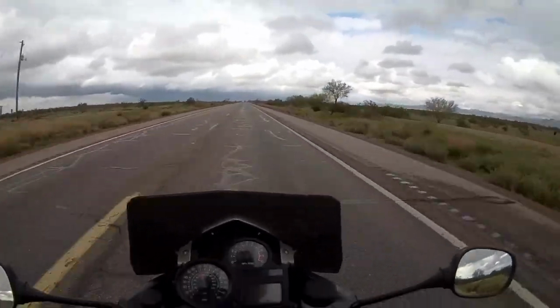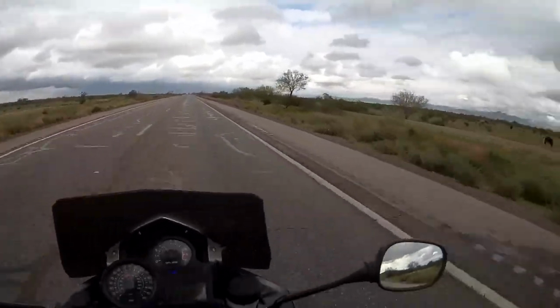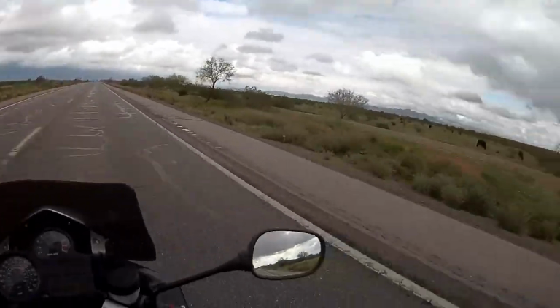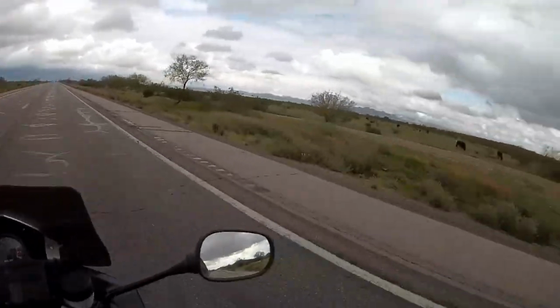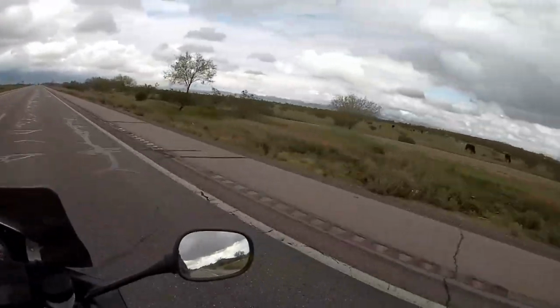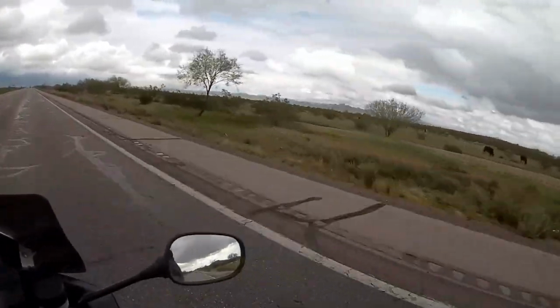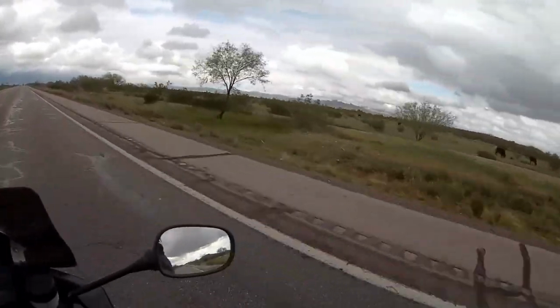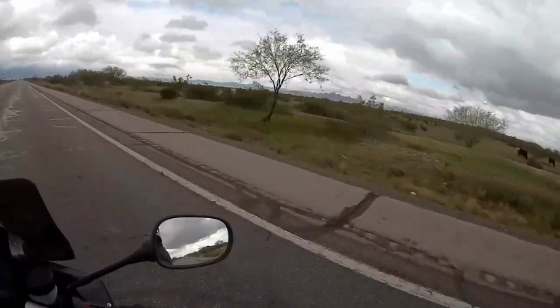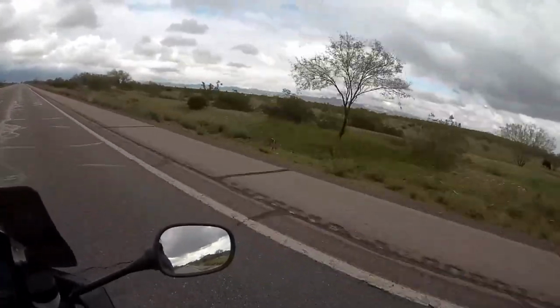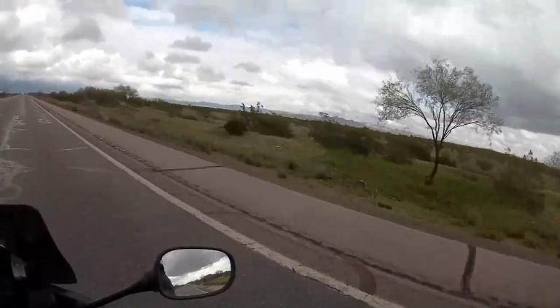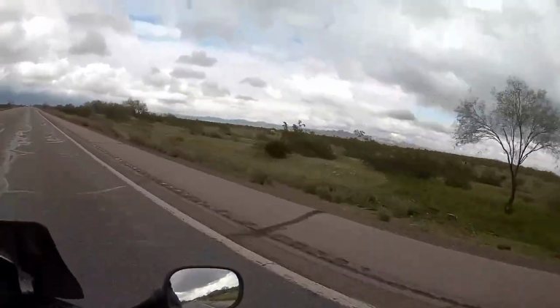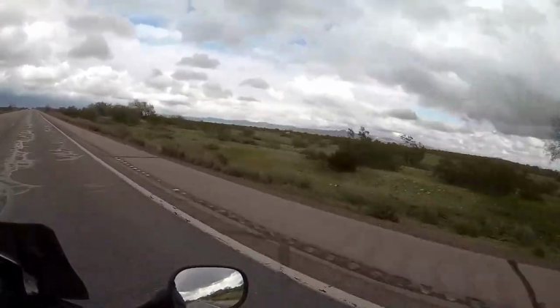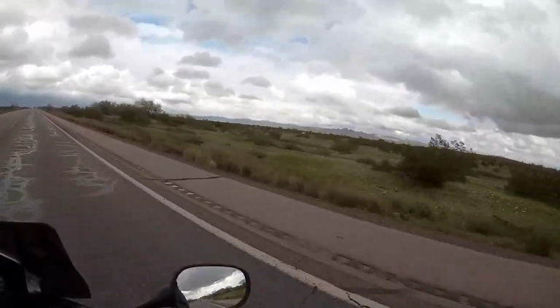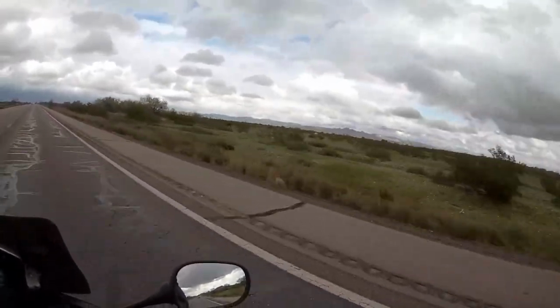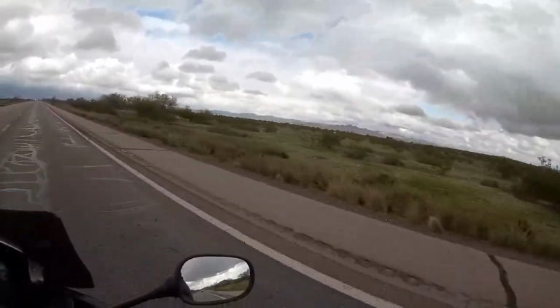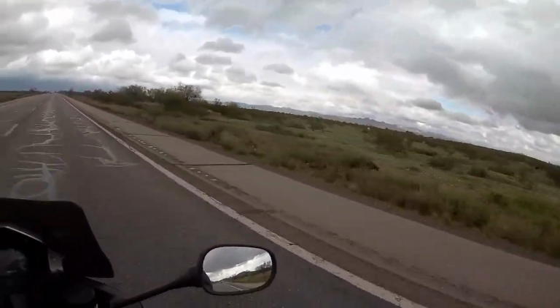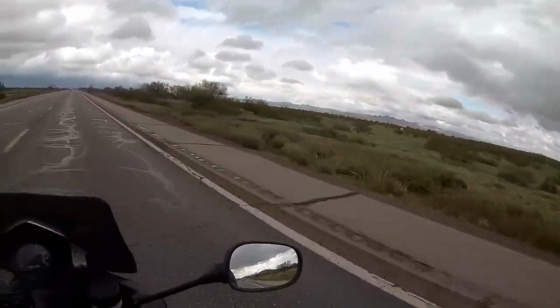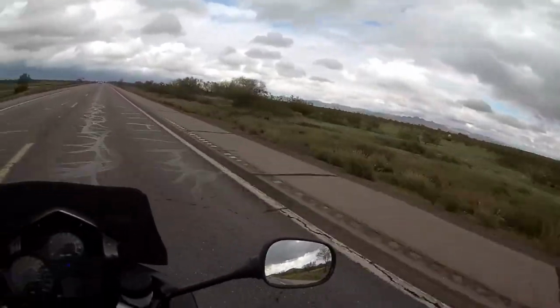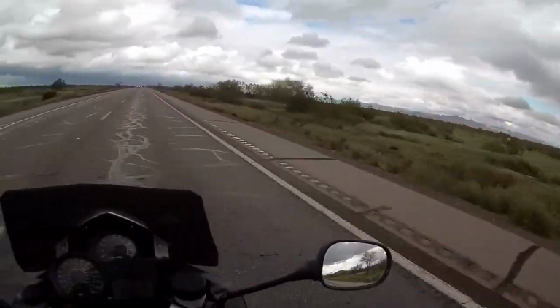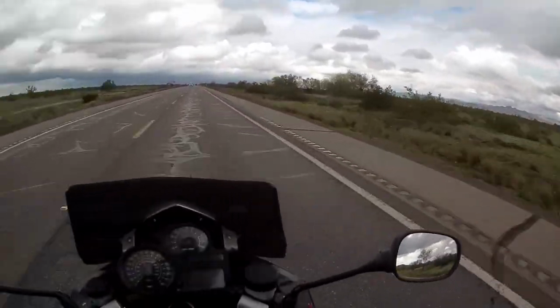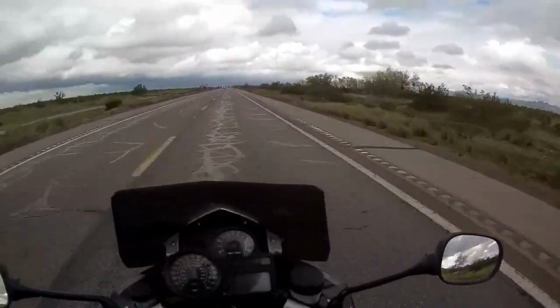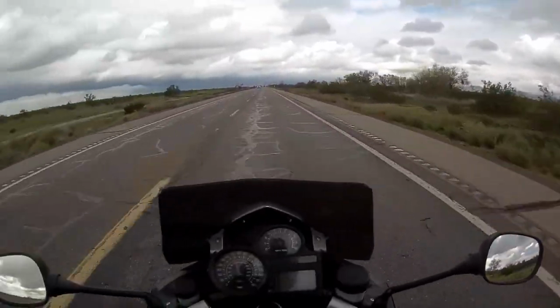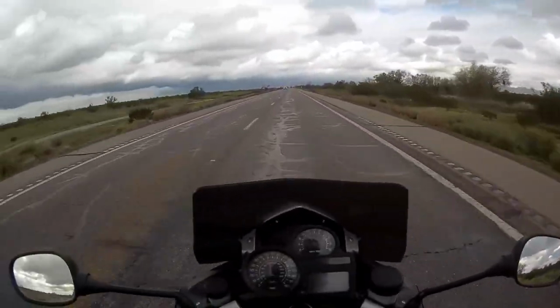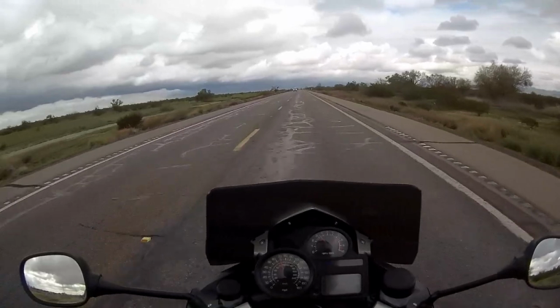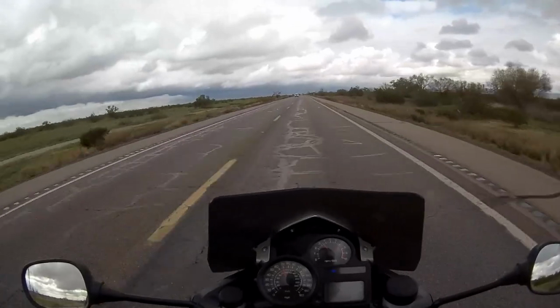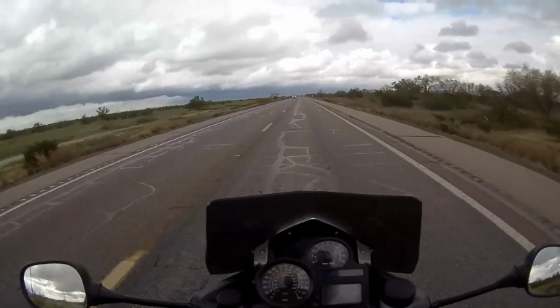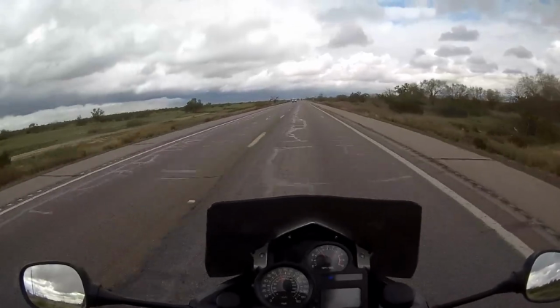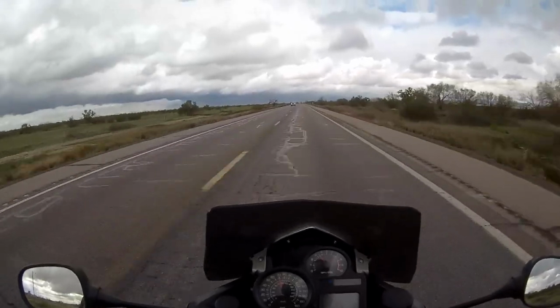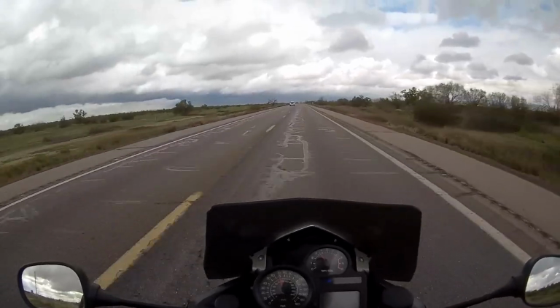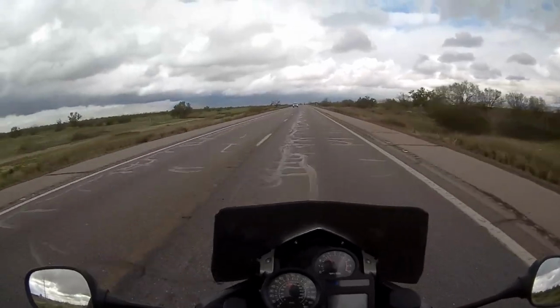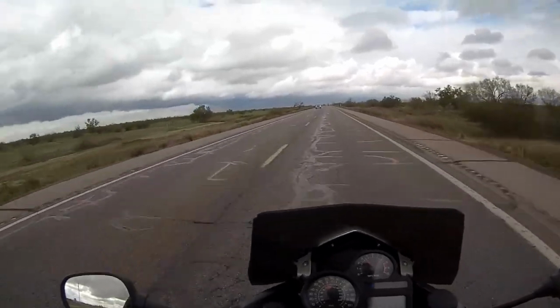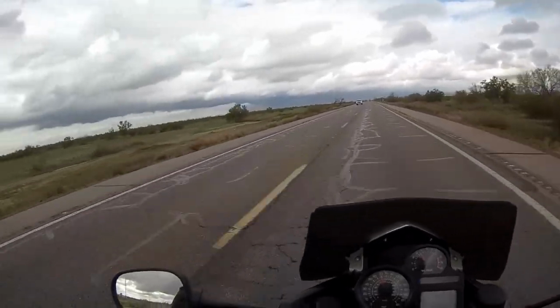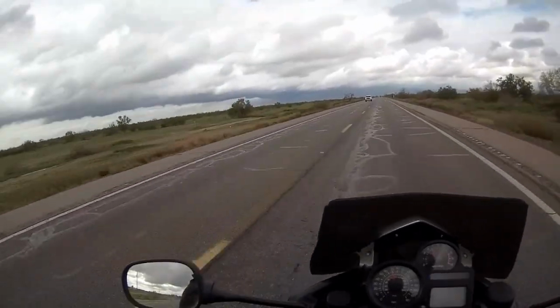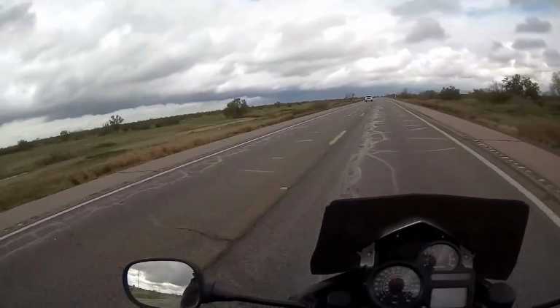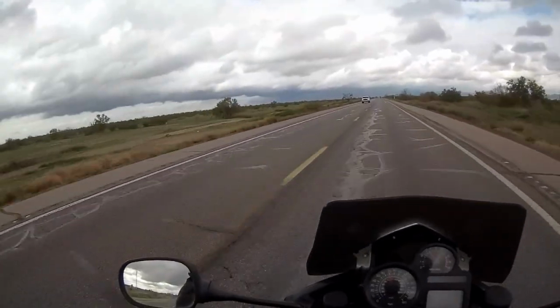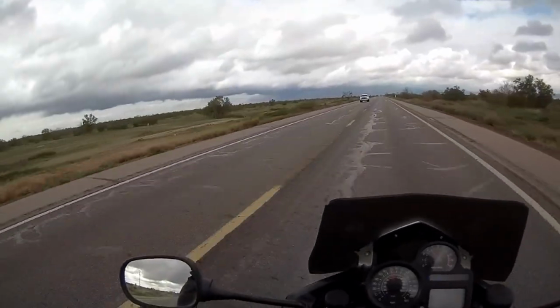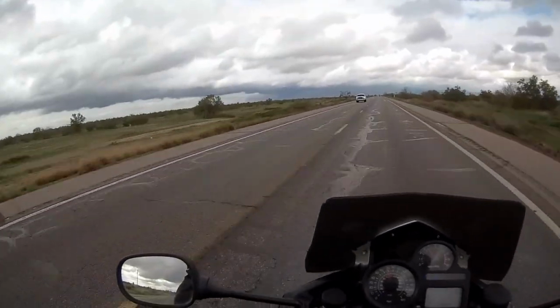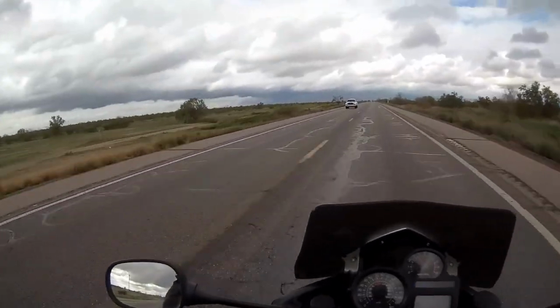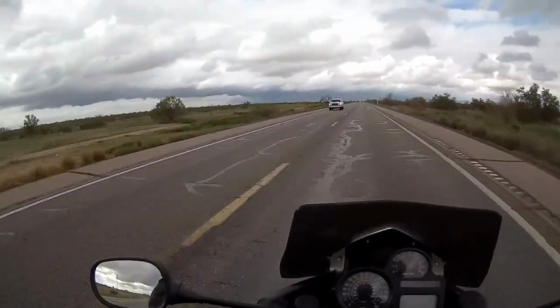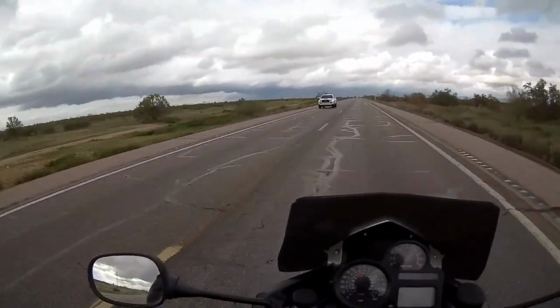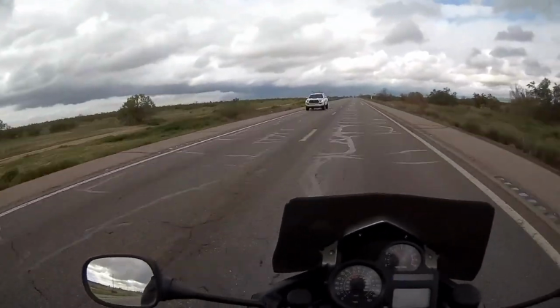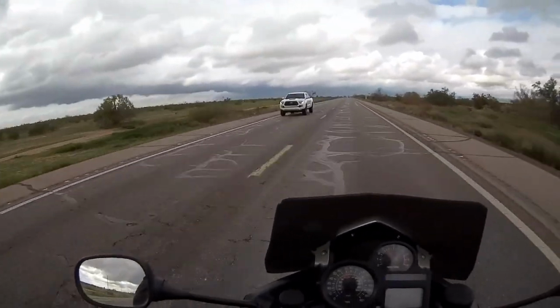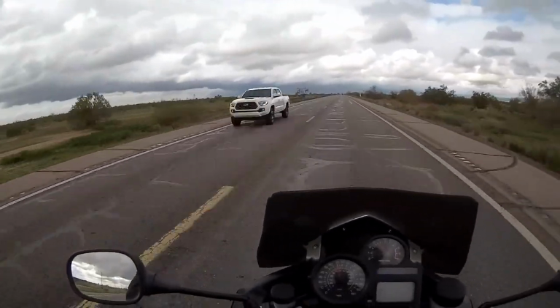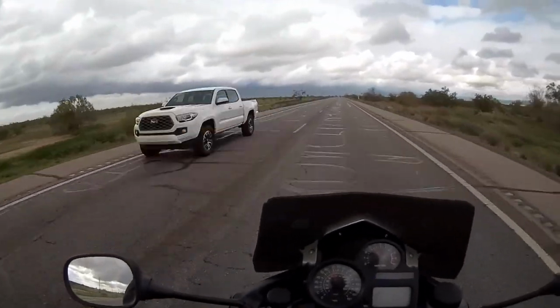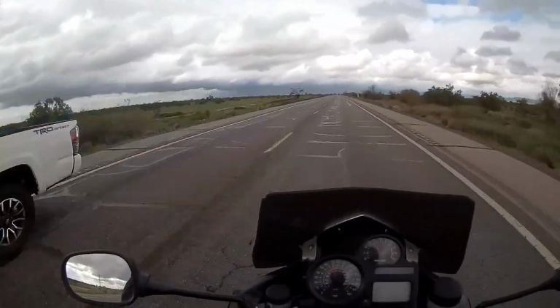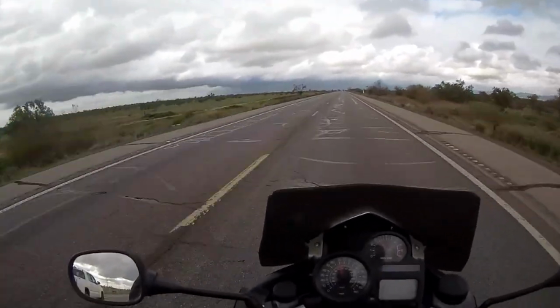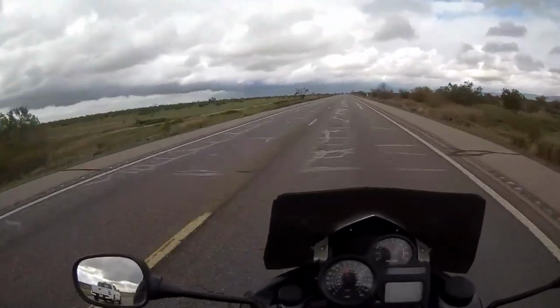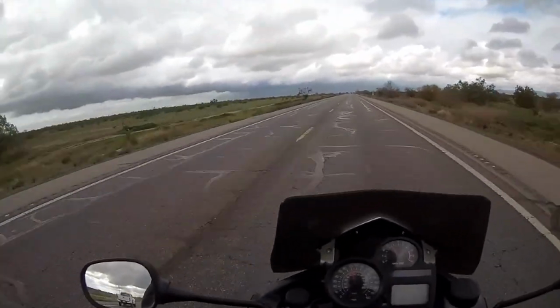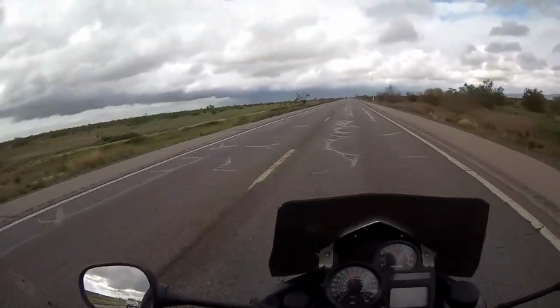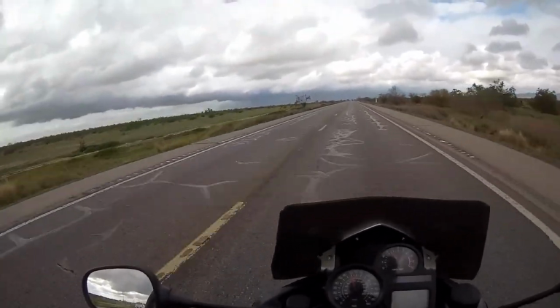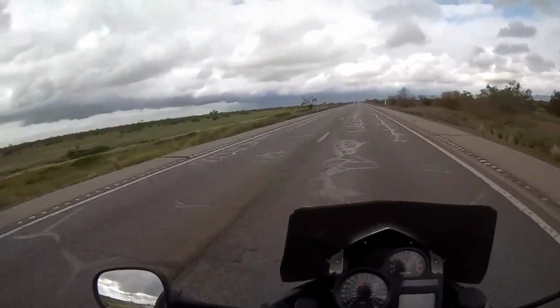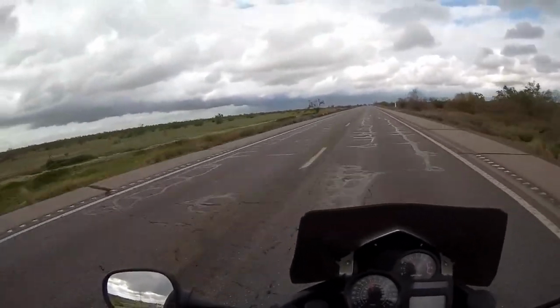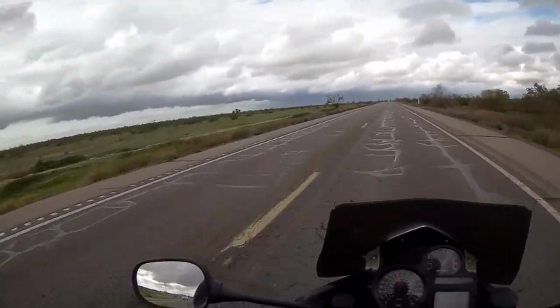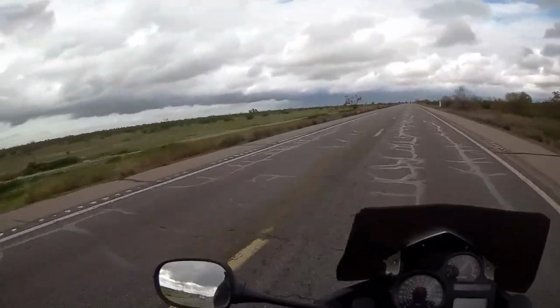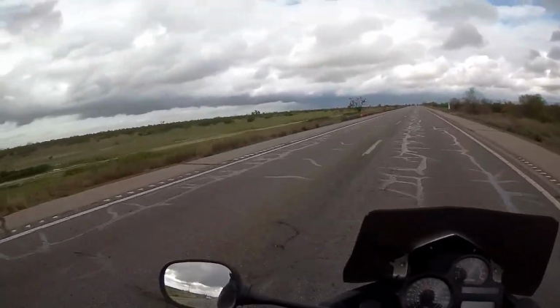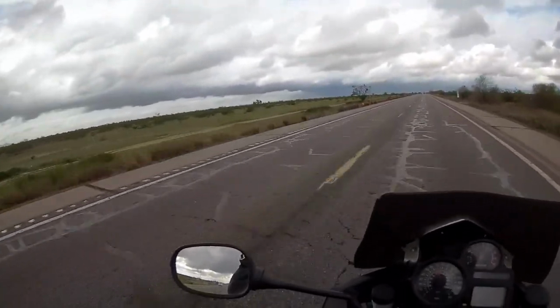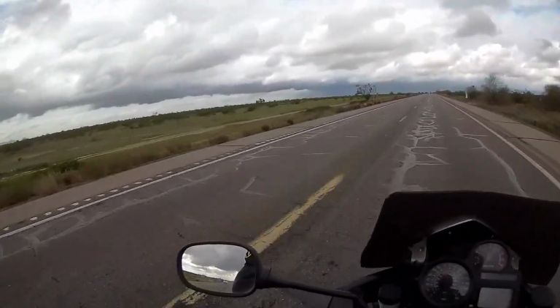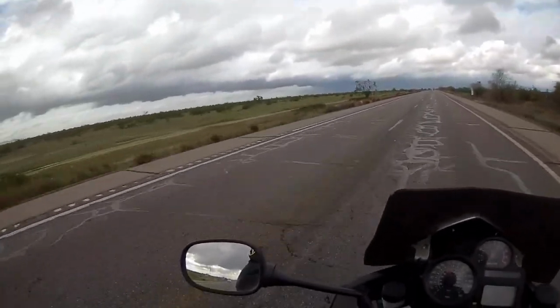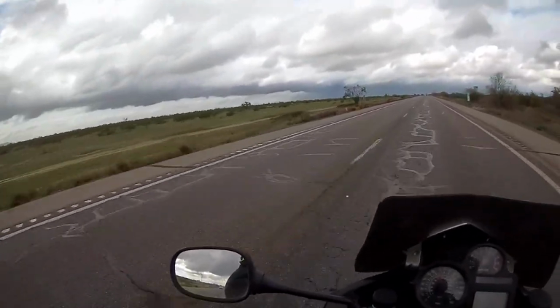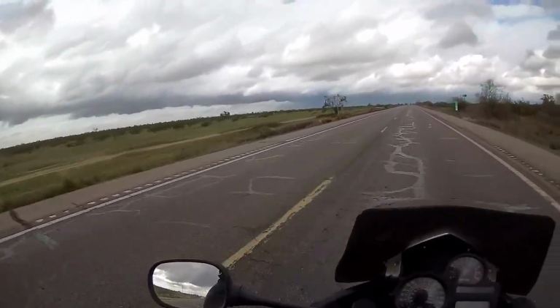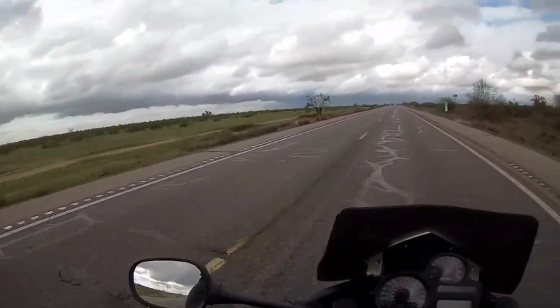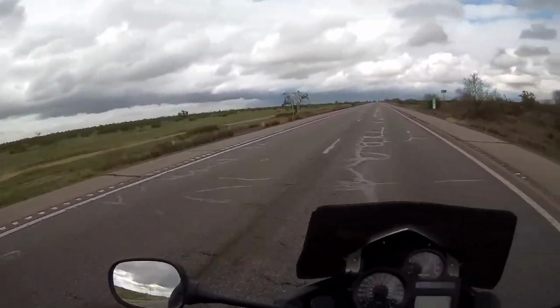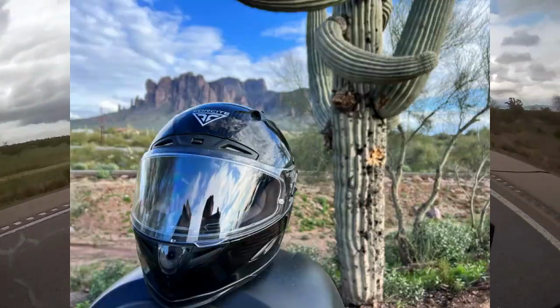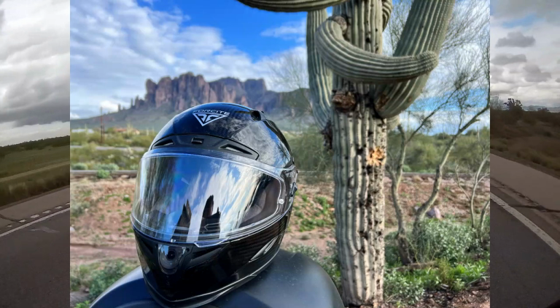Well, here I am in the Arizona desert, somewhere near Florence, actually, which is southeast of Phoenix.